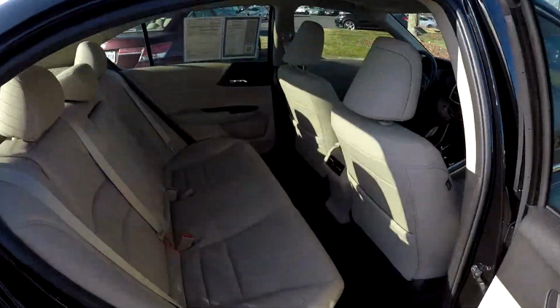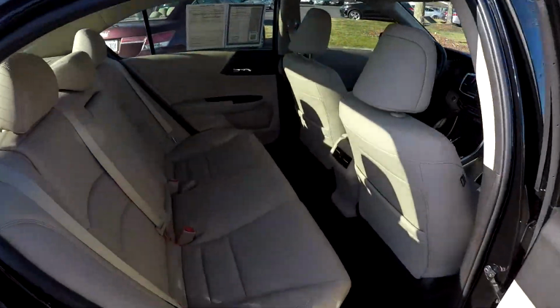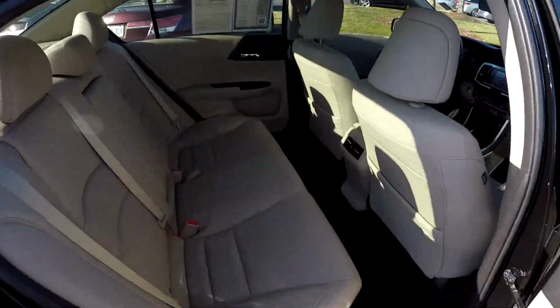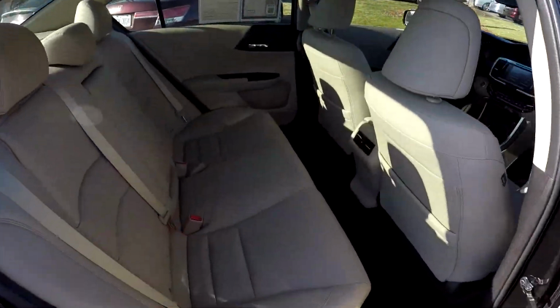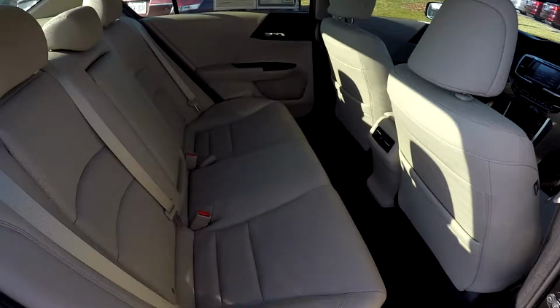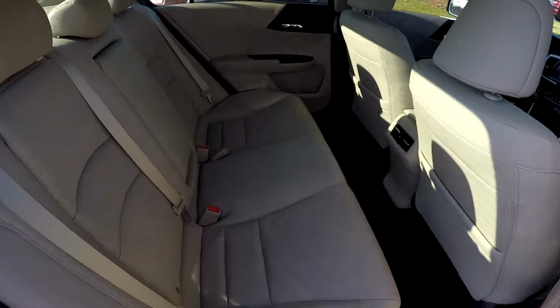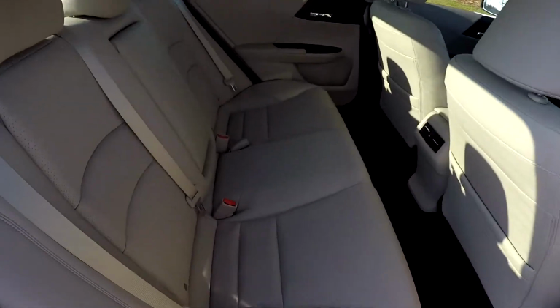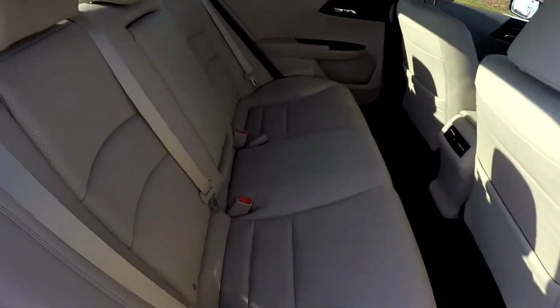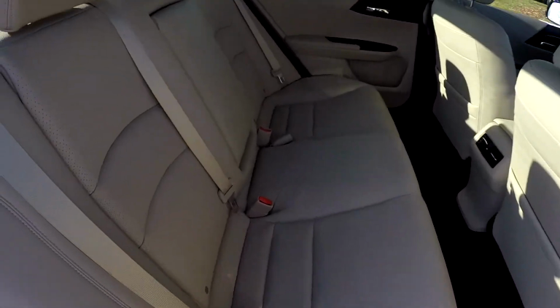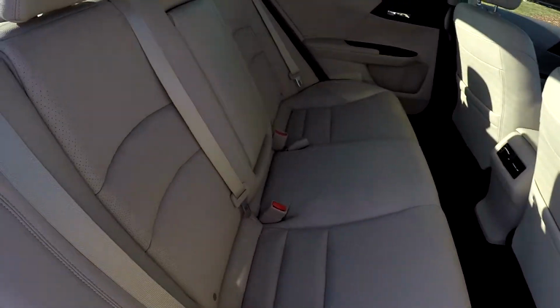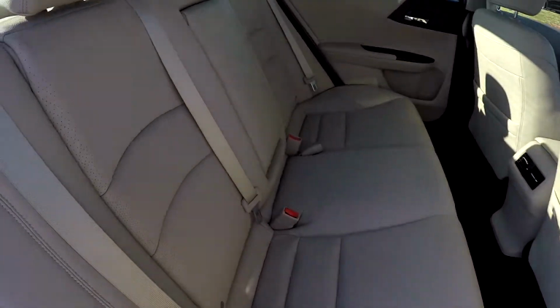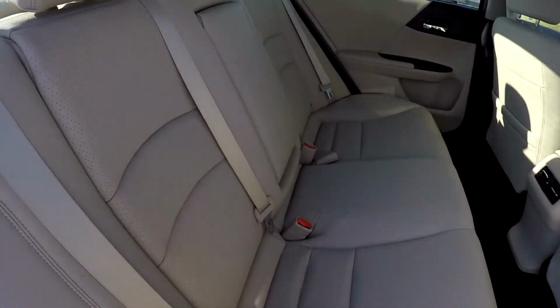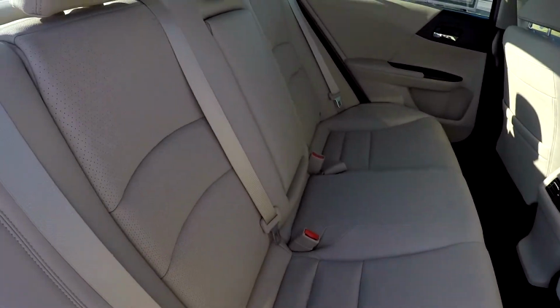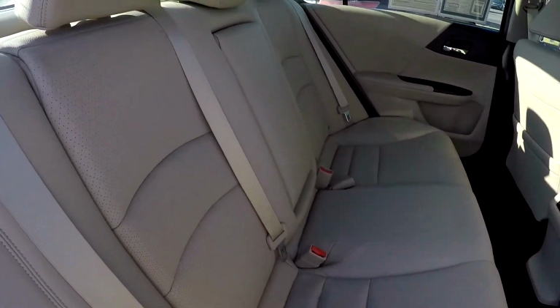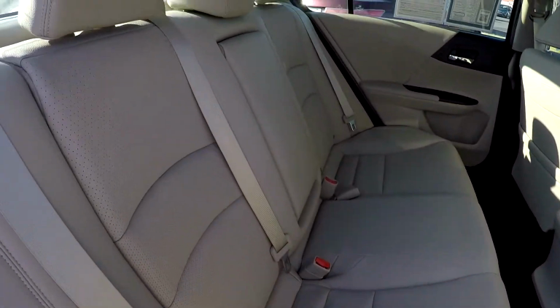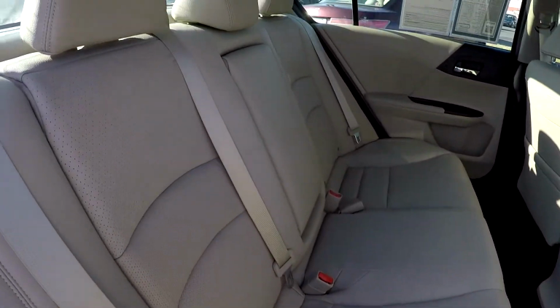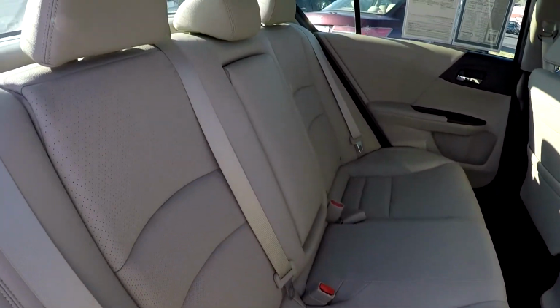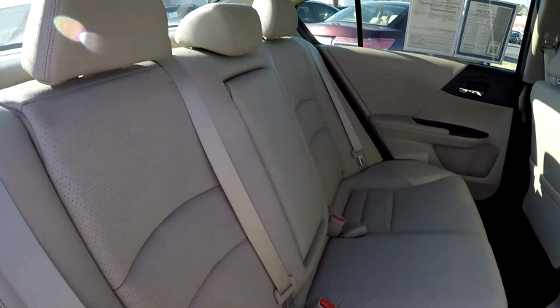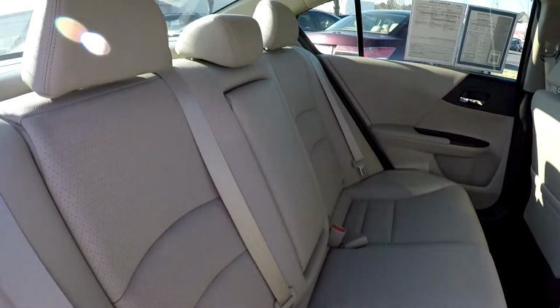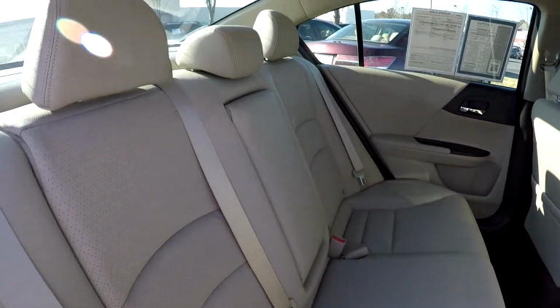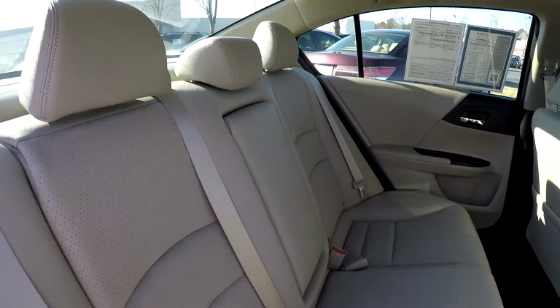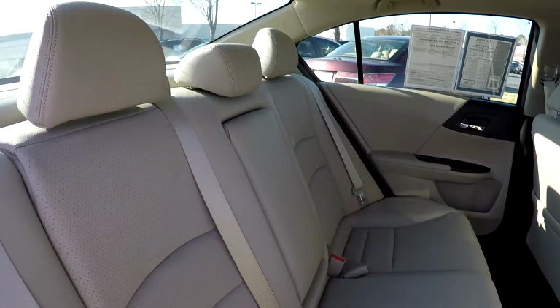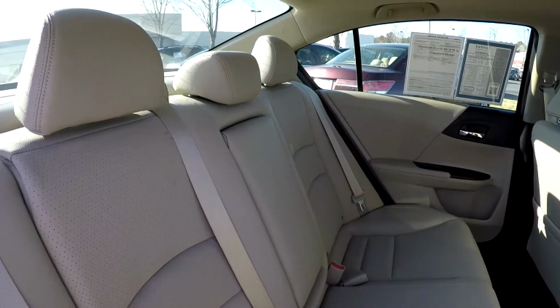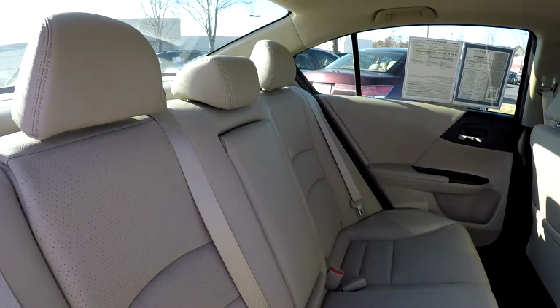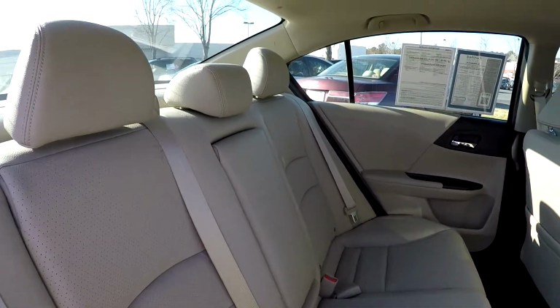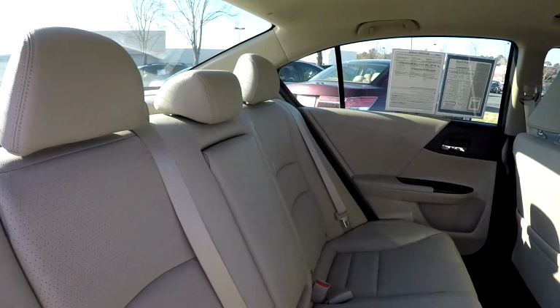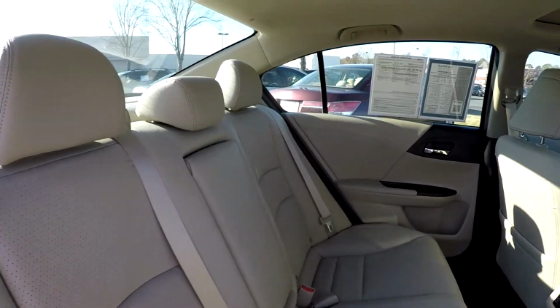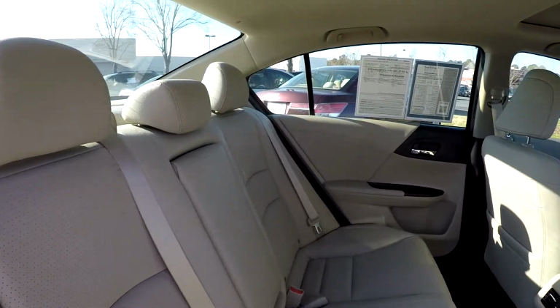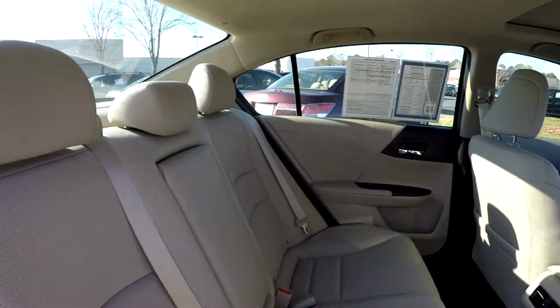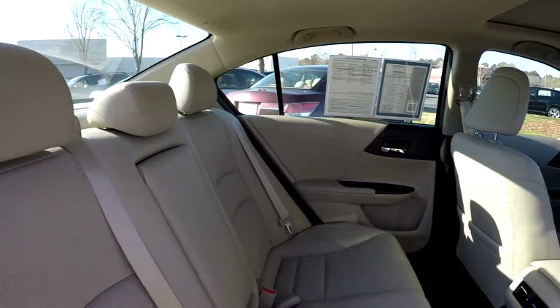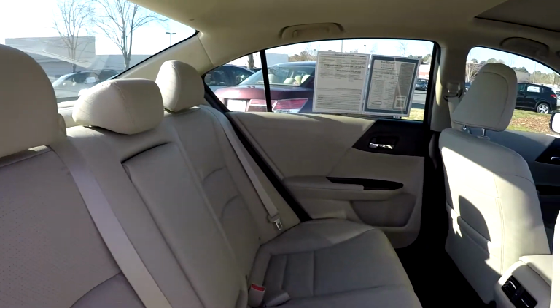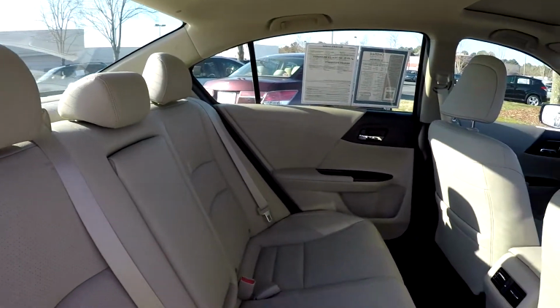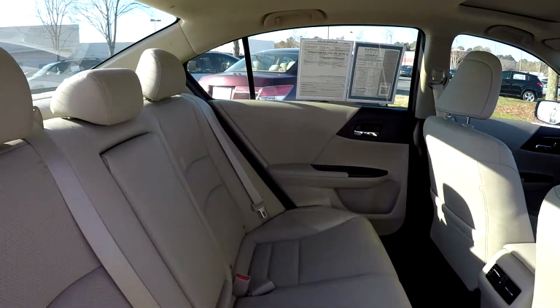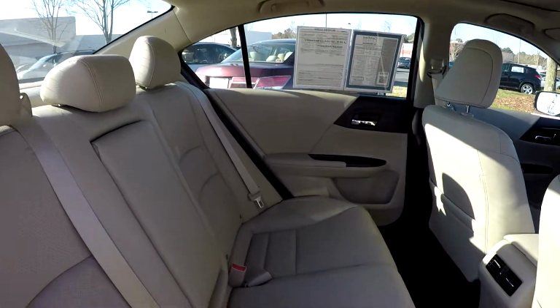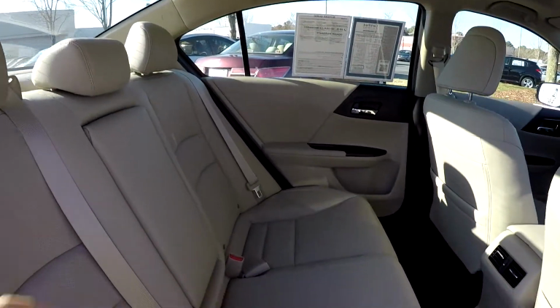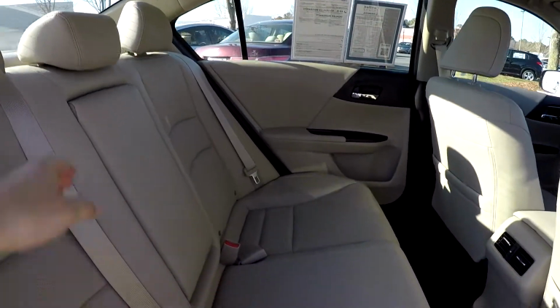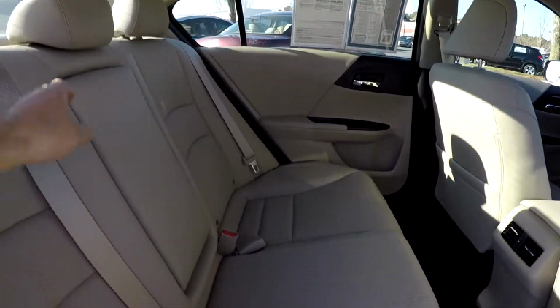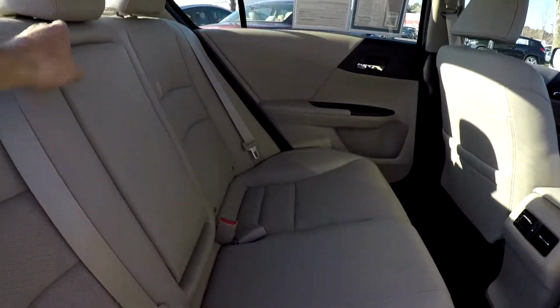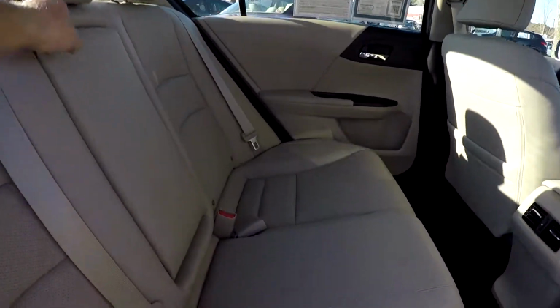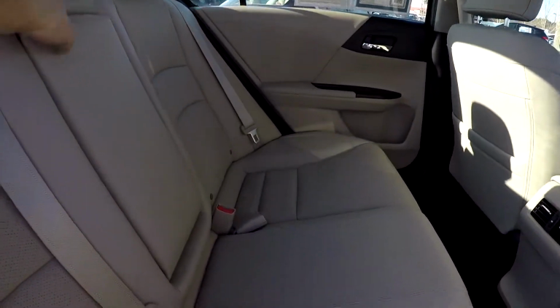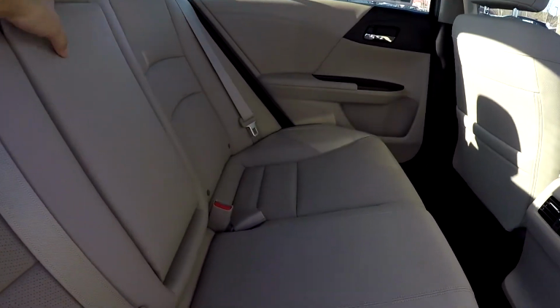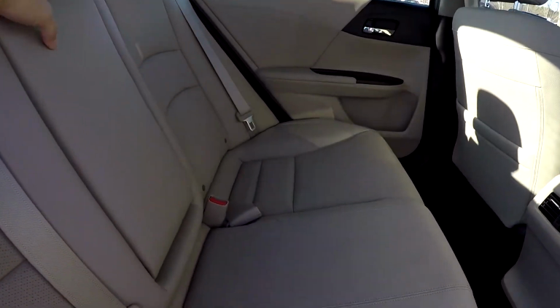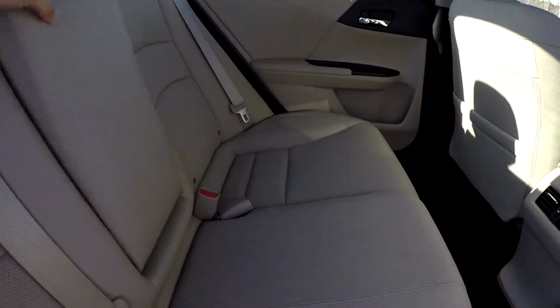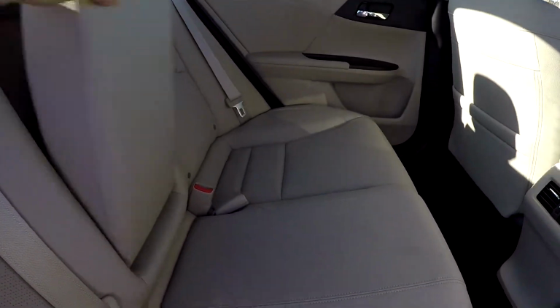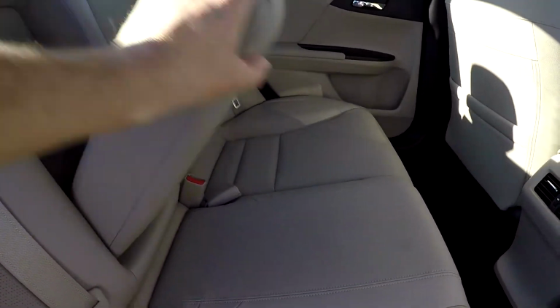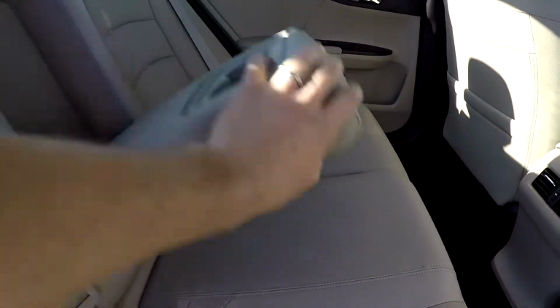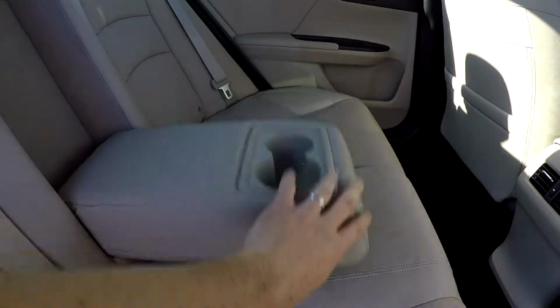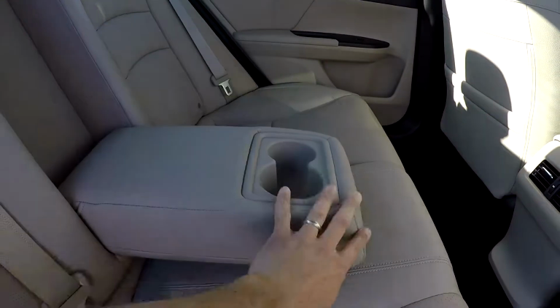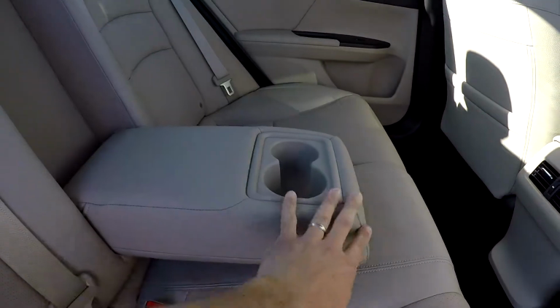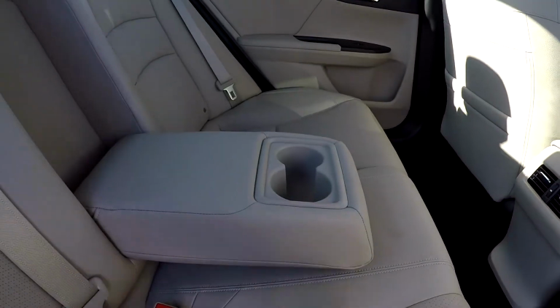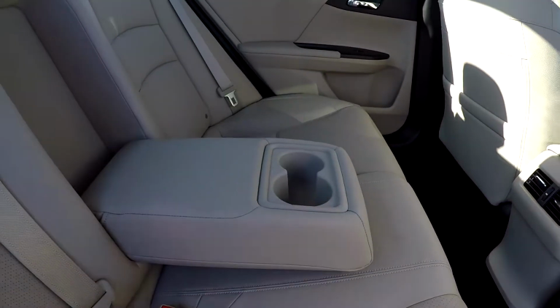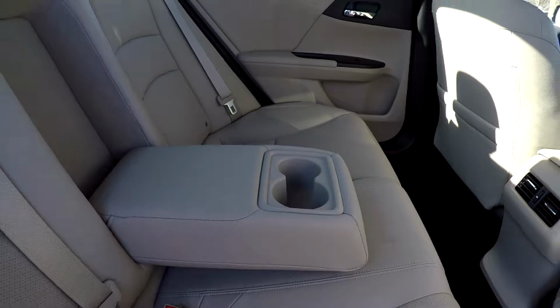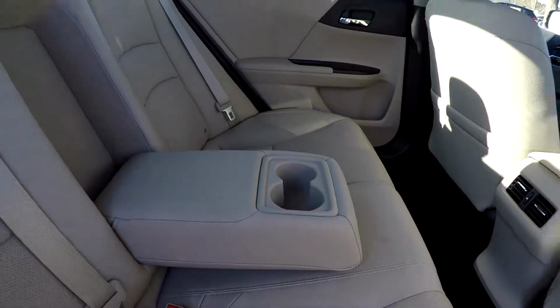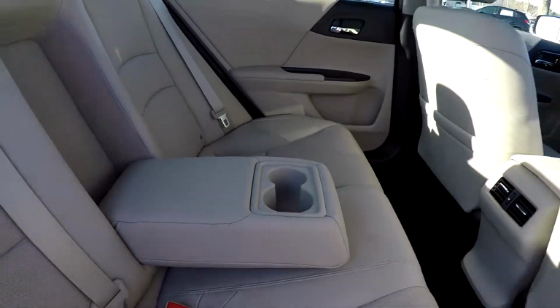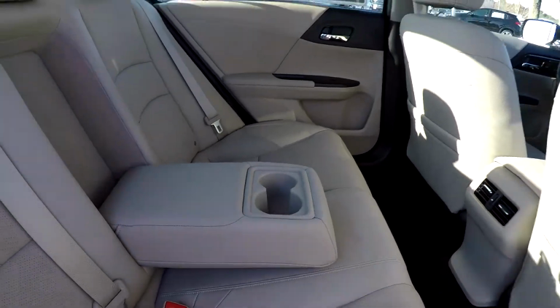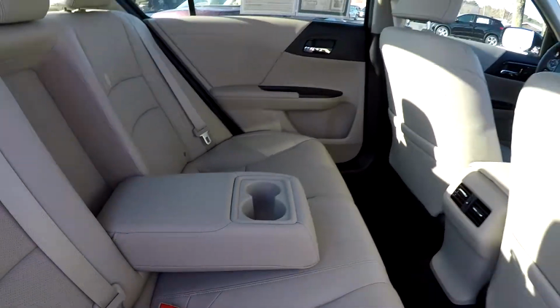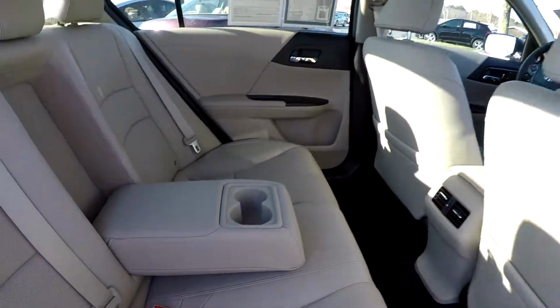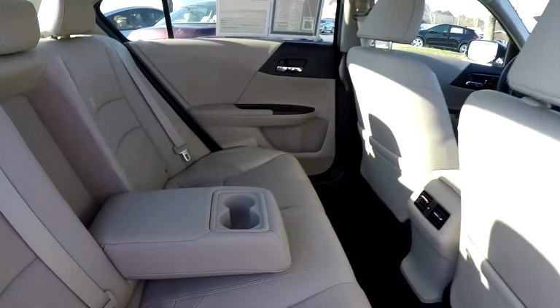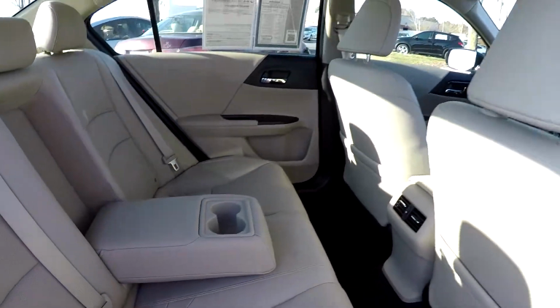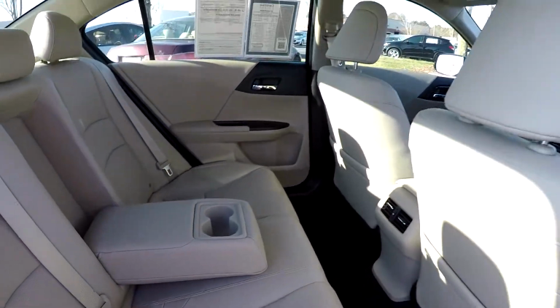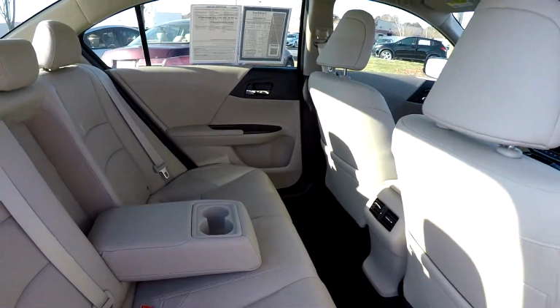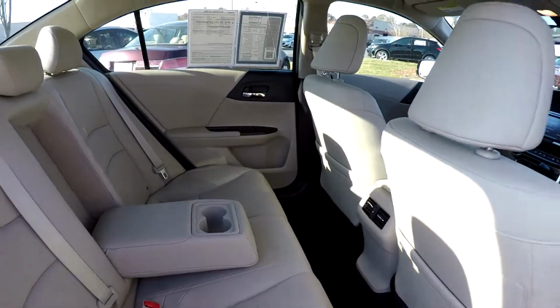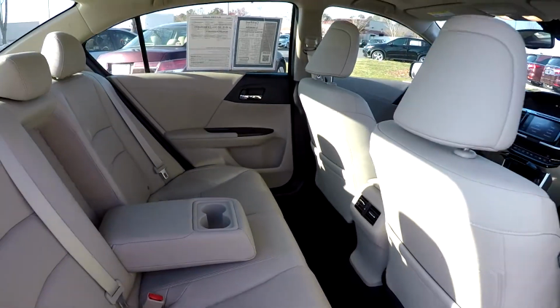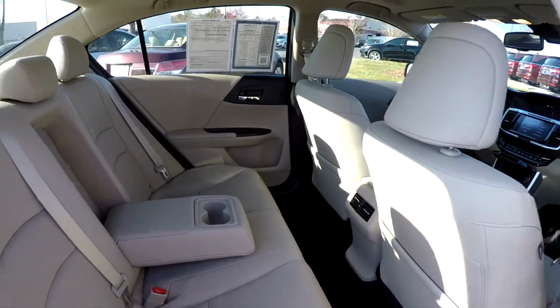Another look at the back seat now from the passenger side. There's an armrest in the center with some additional cup holders.